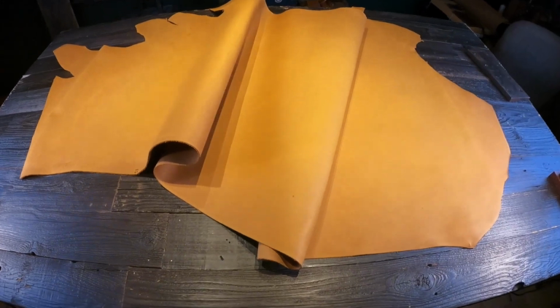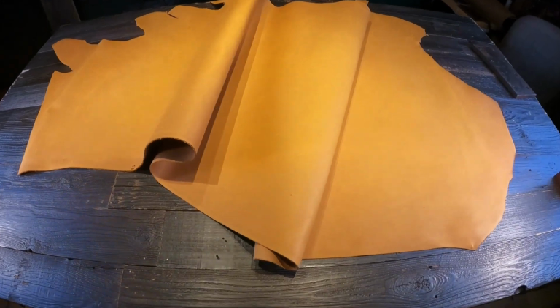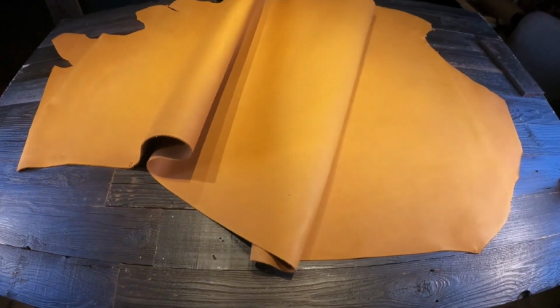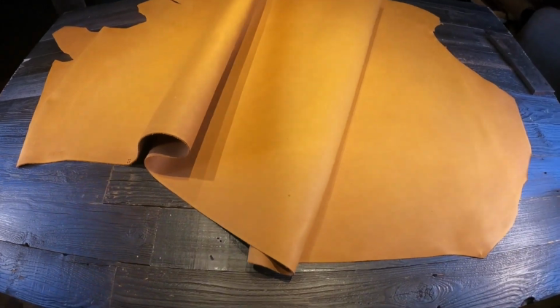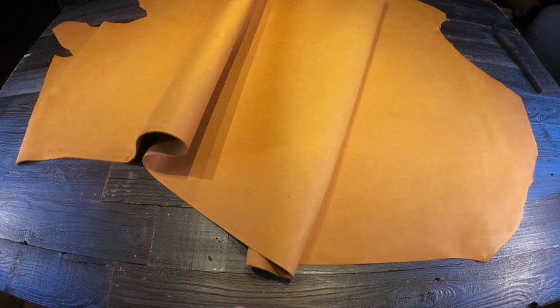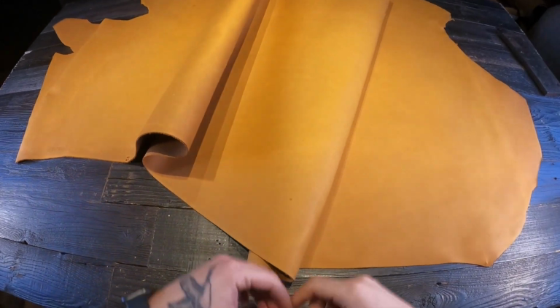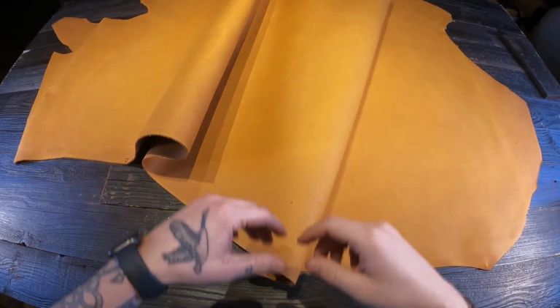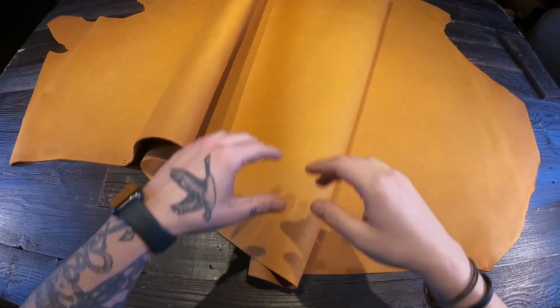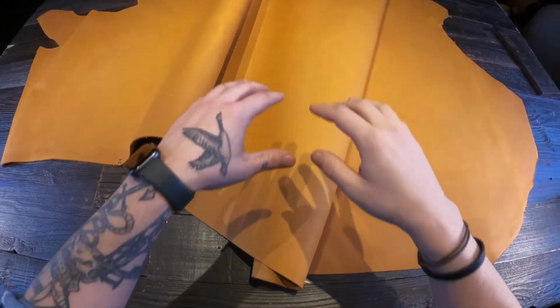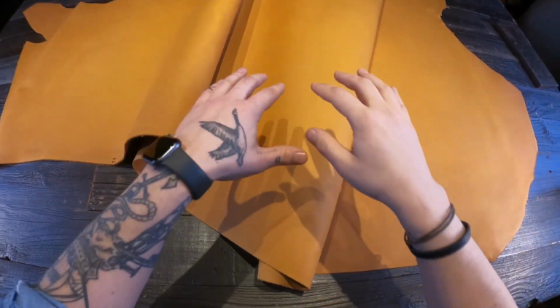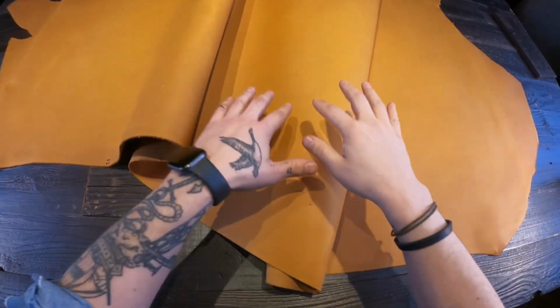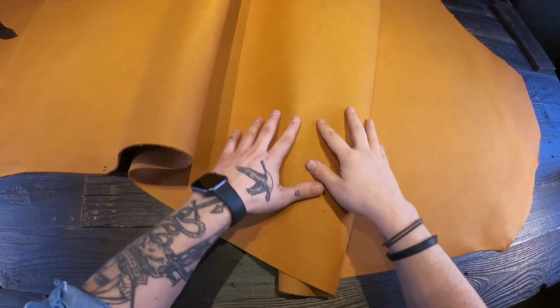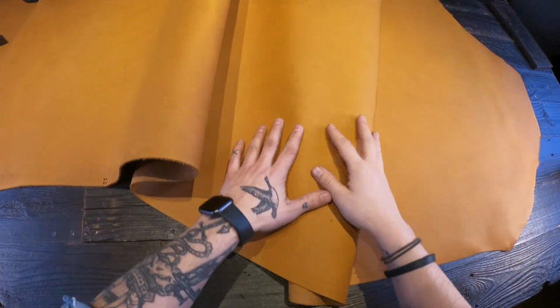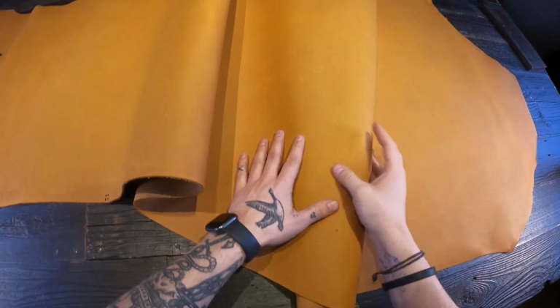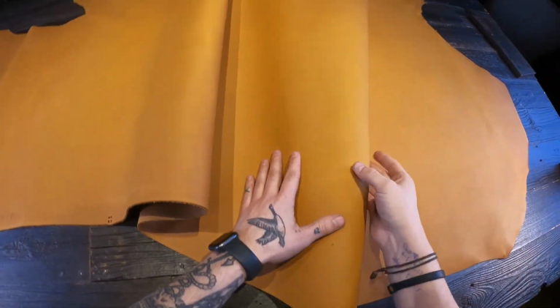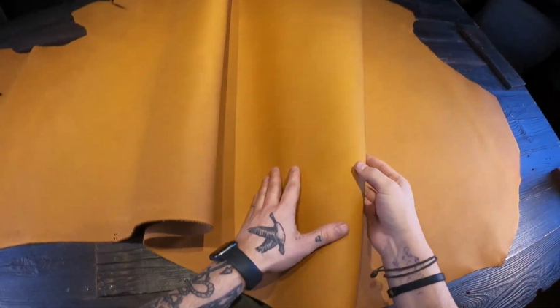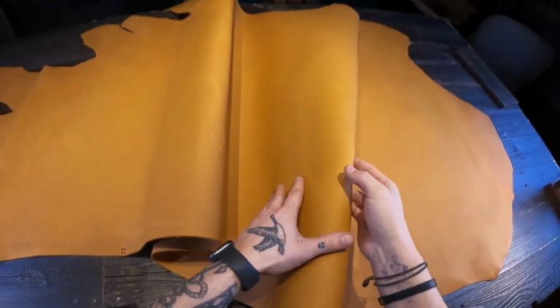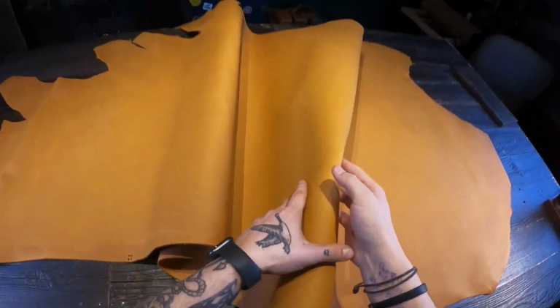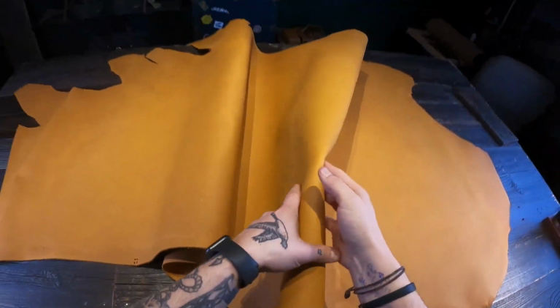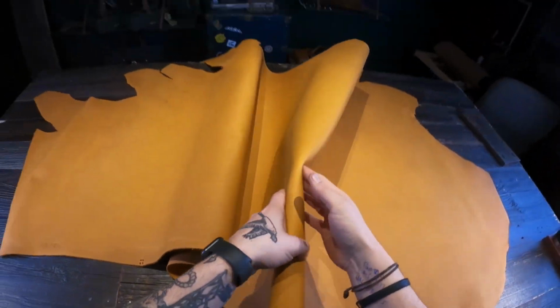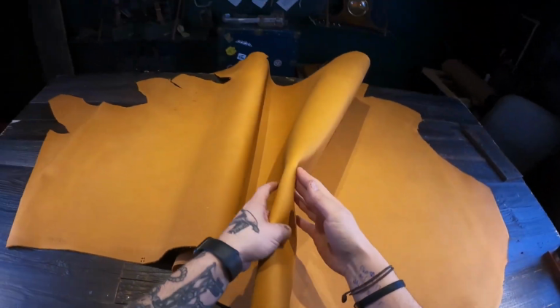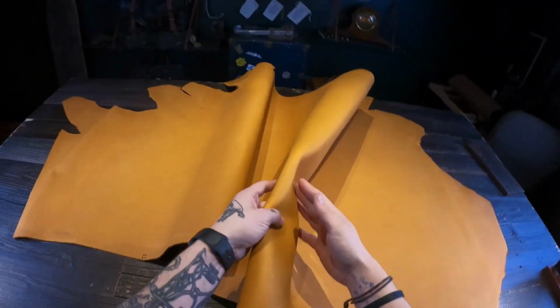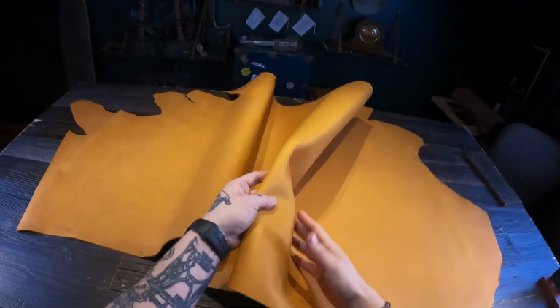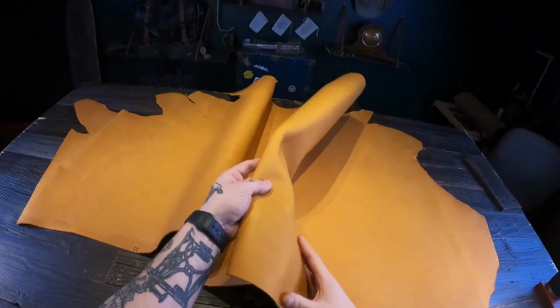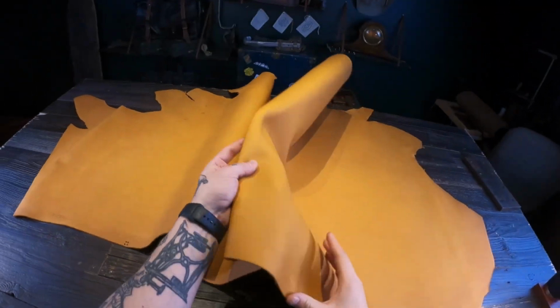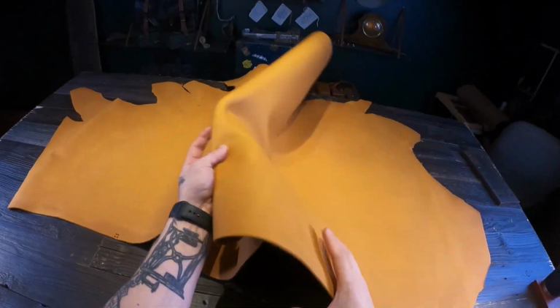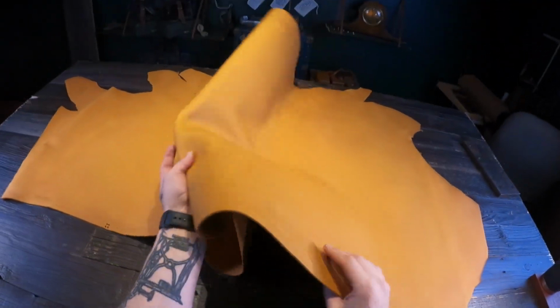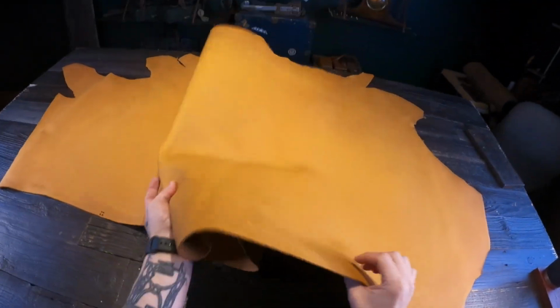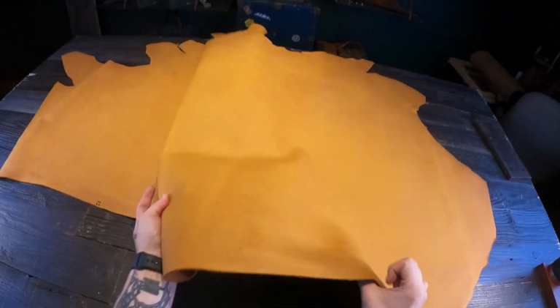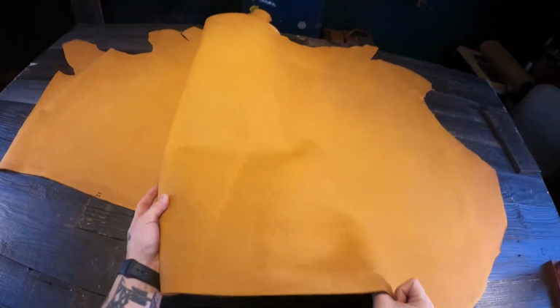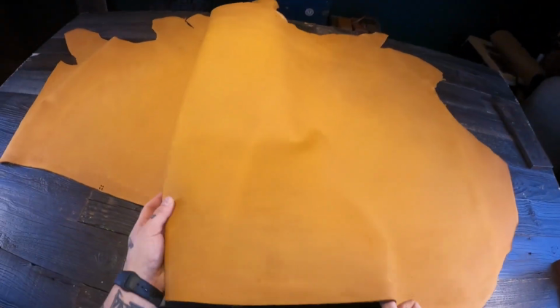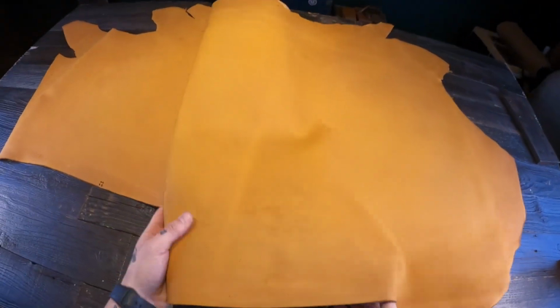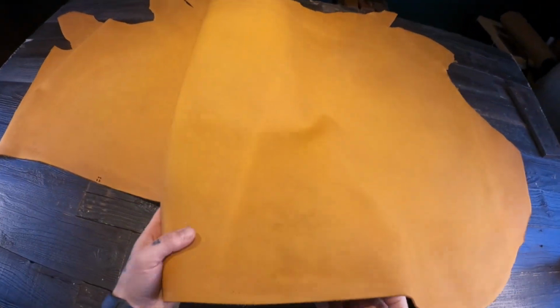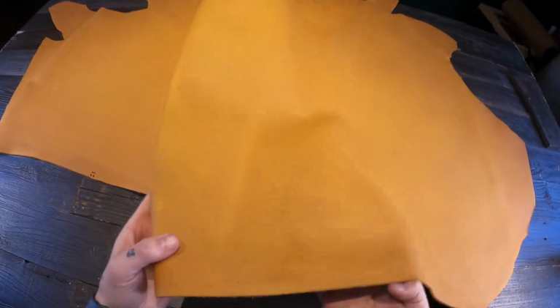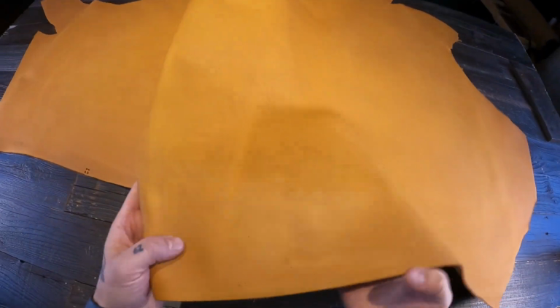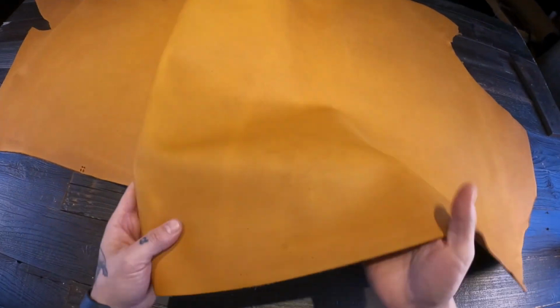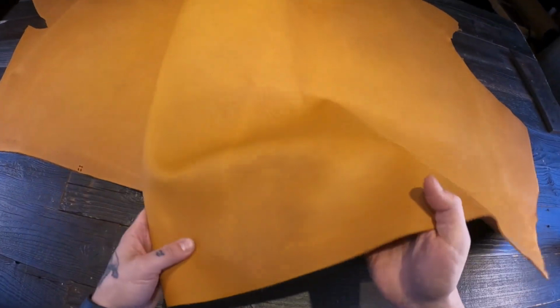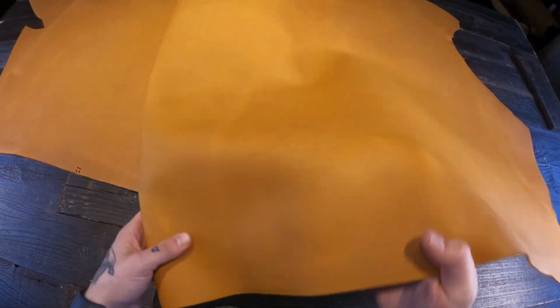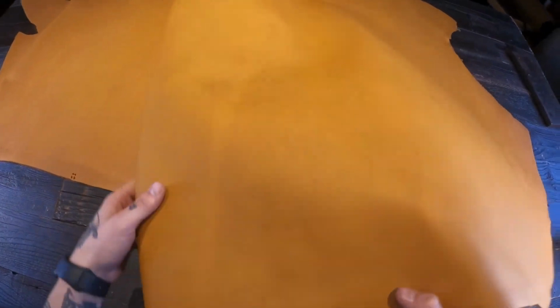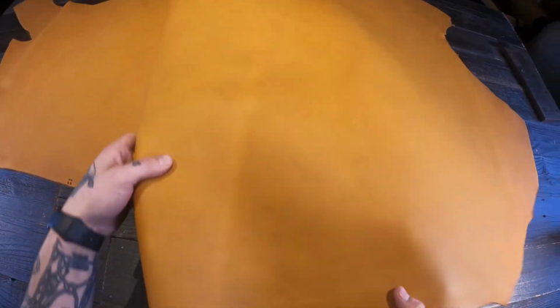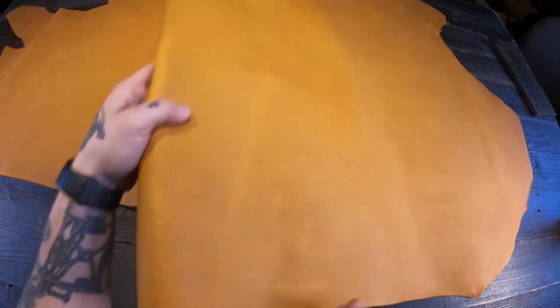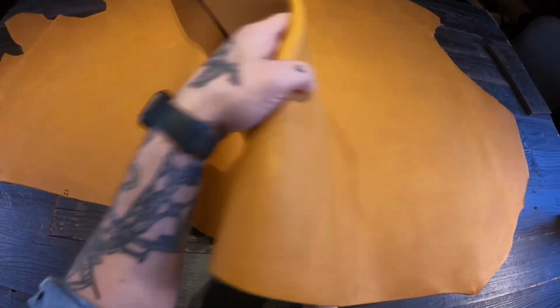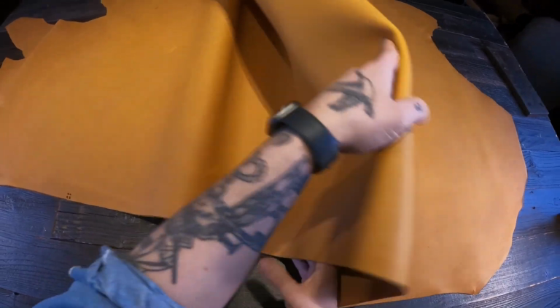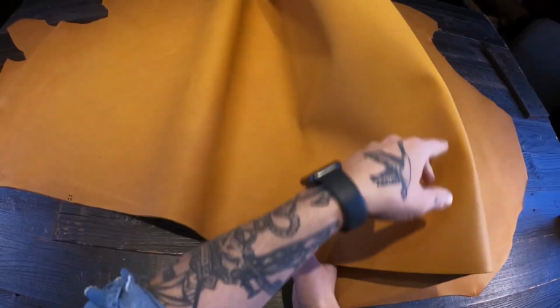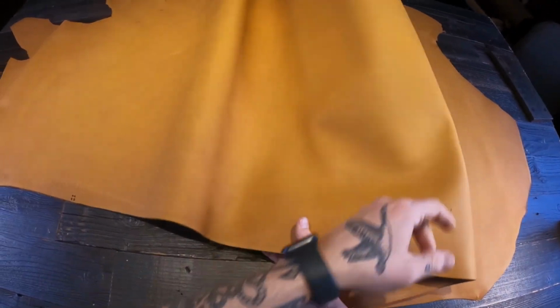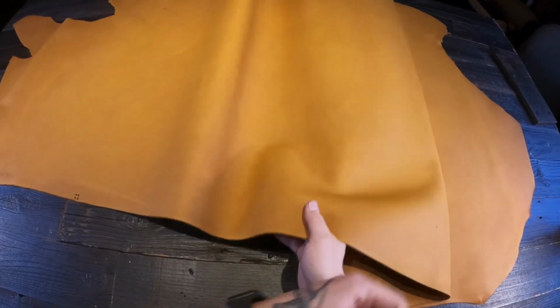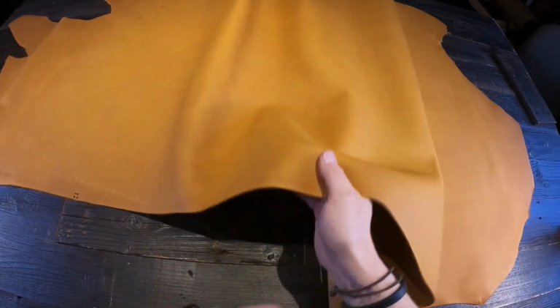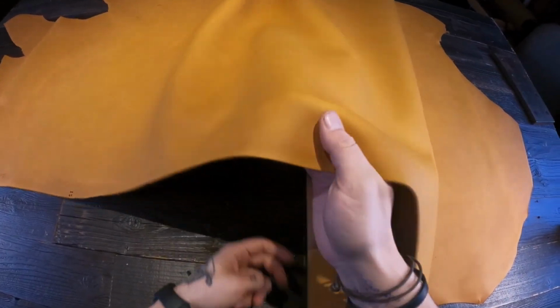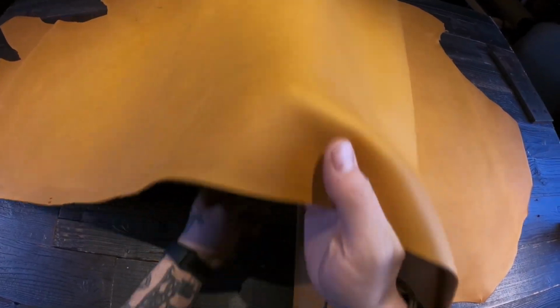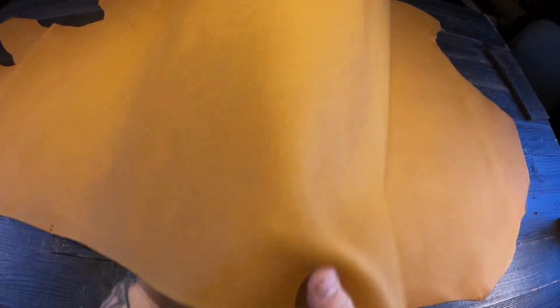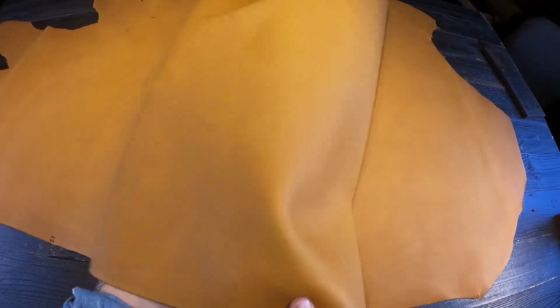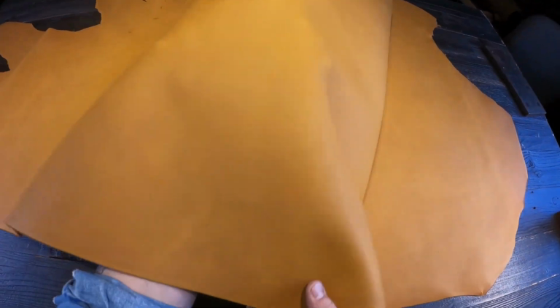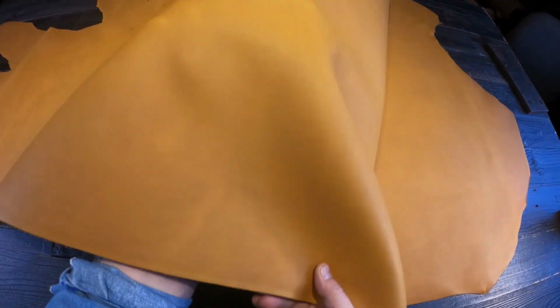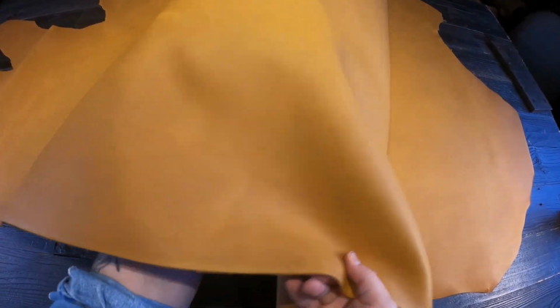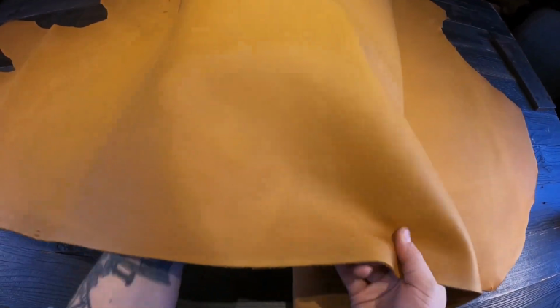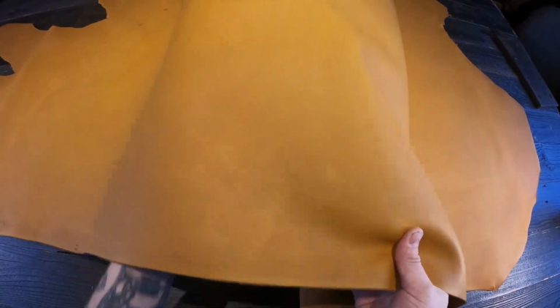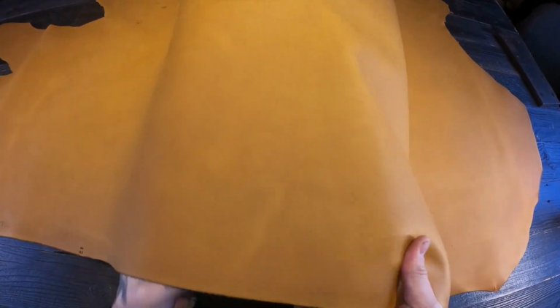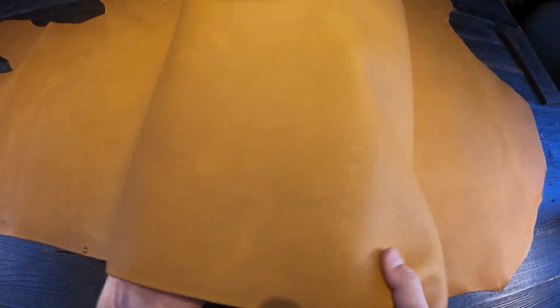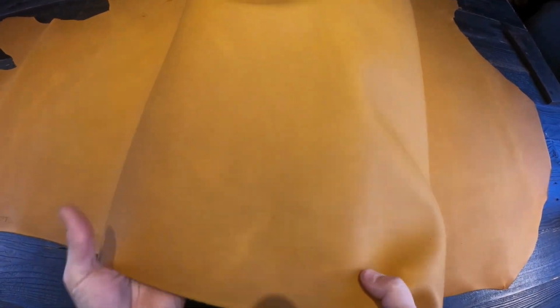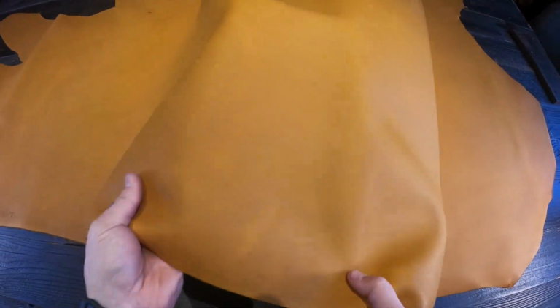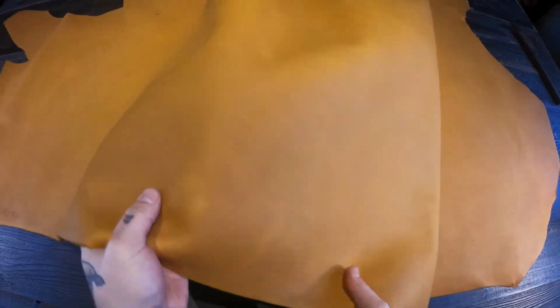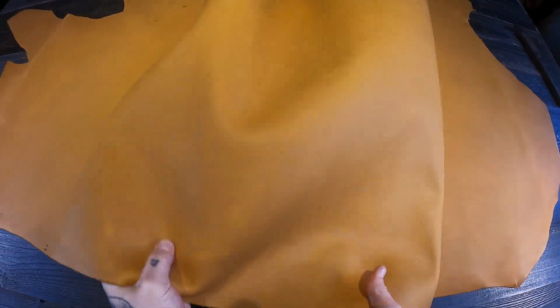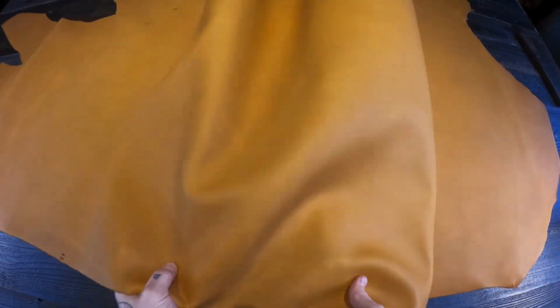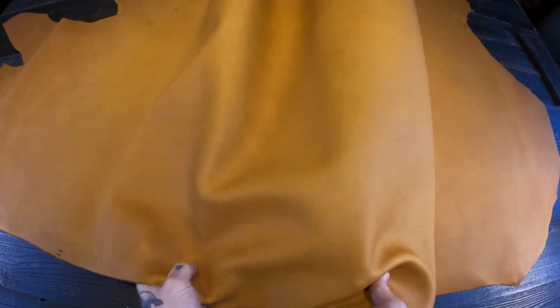What I have here is the Butter Tan Latigo by Horween. This is a four to five ounce combination tanned leather.